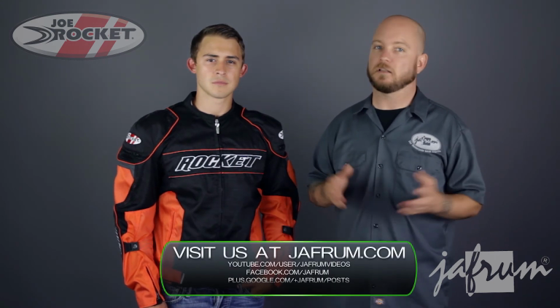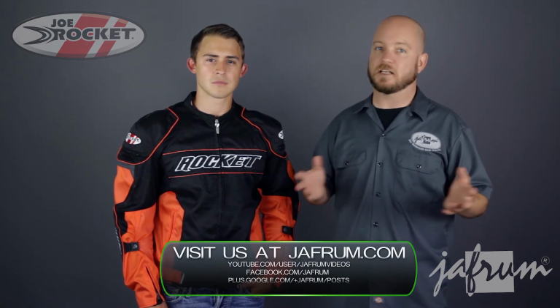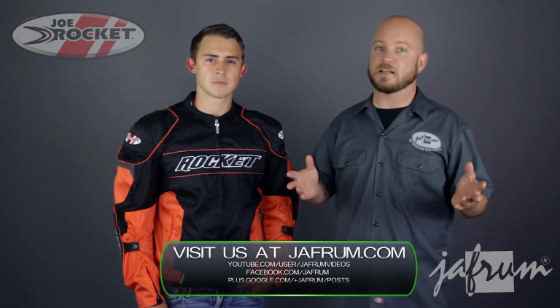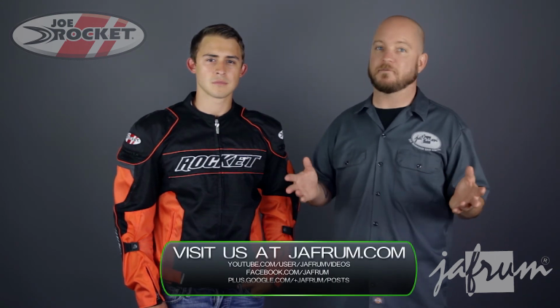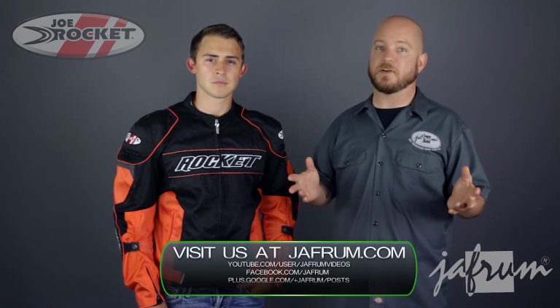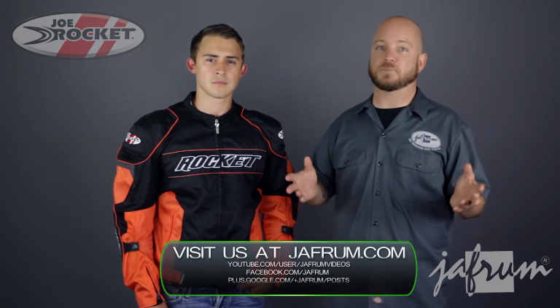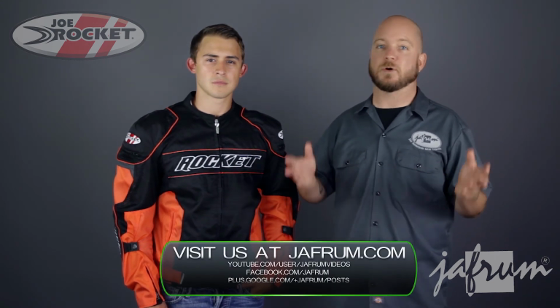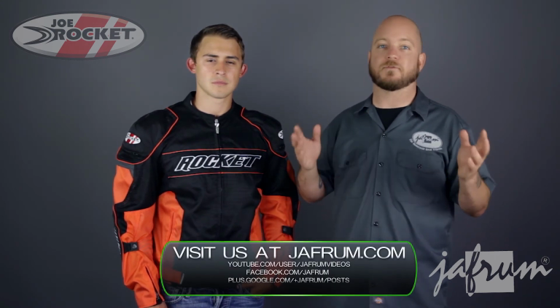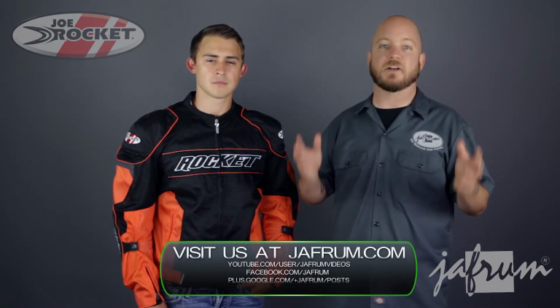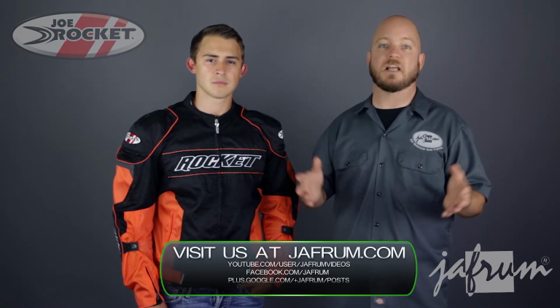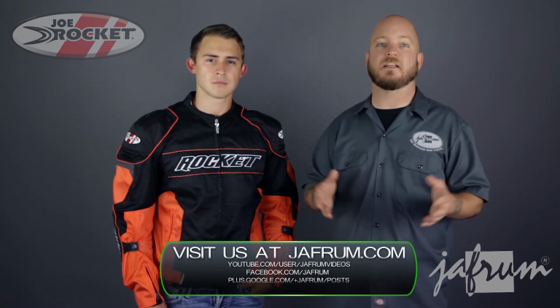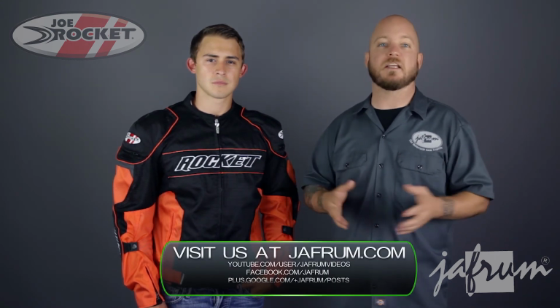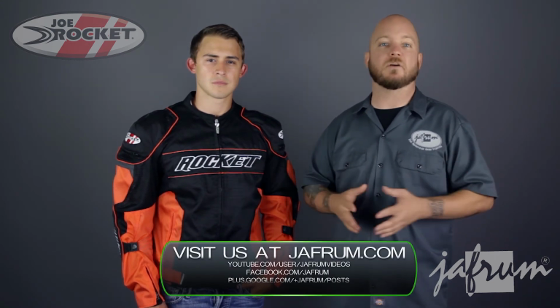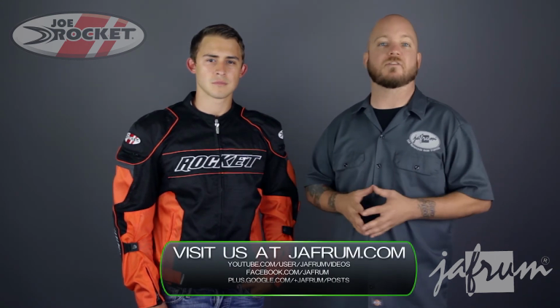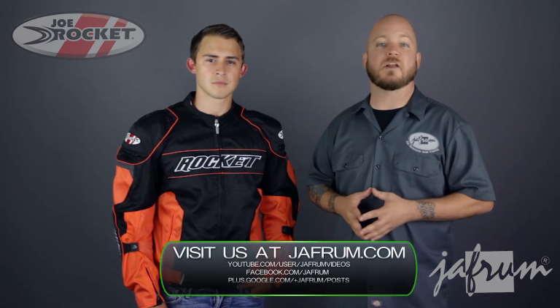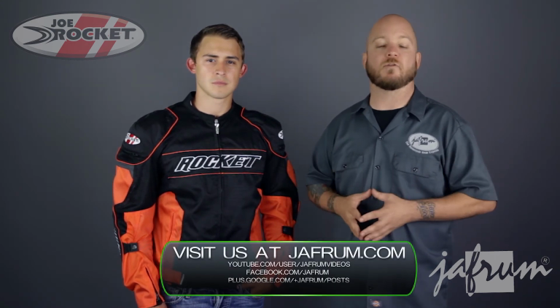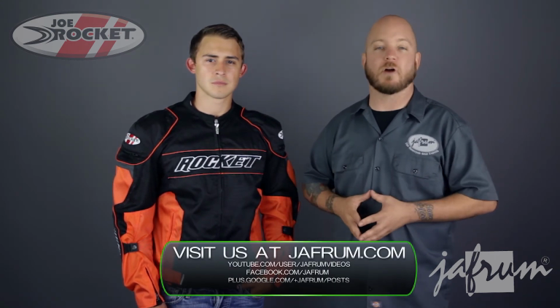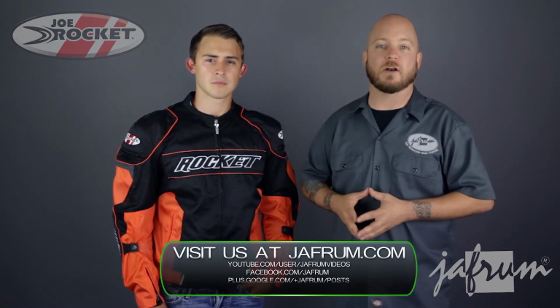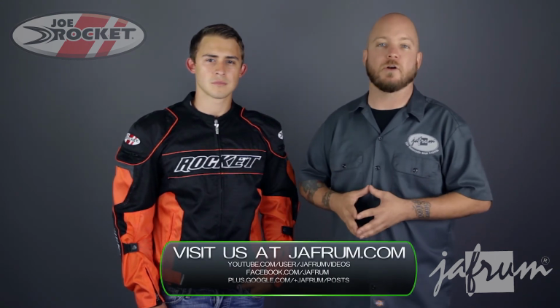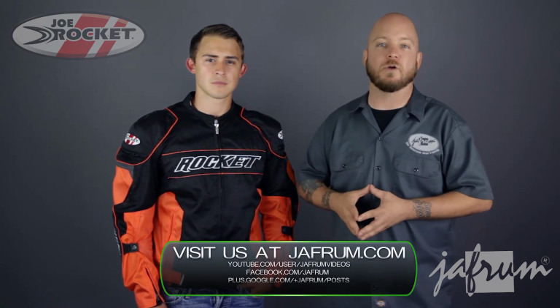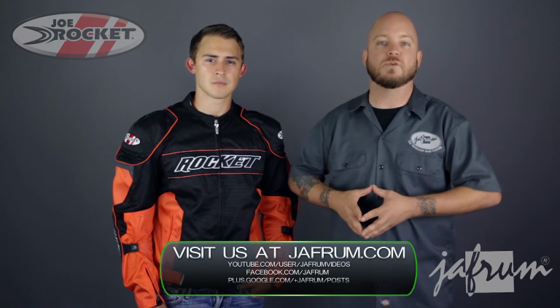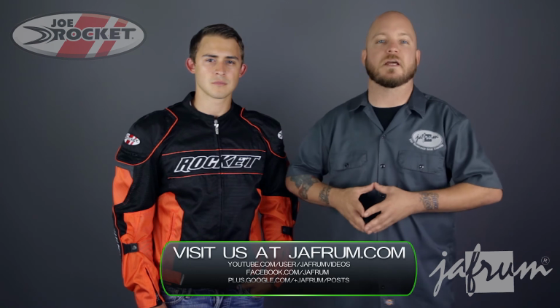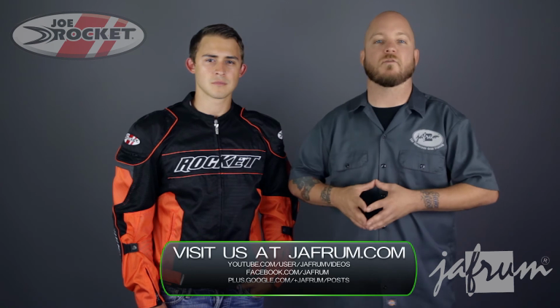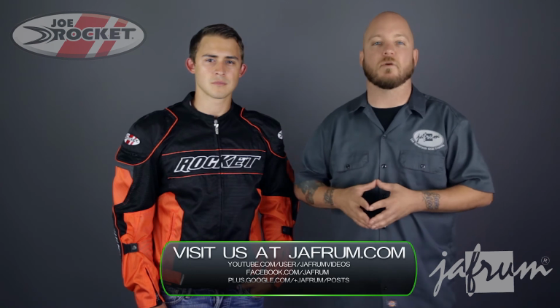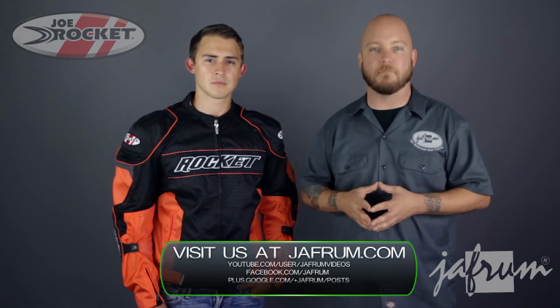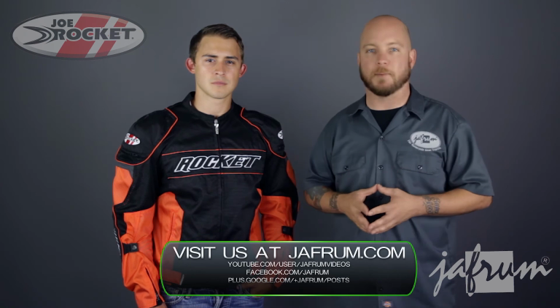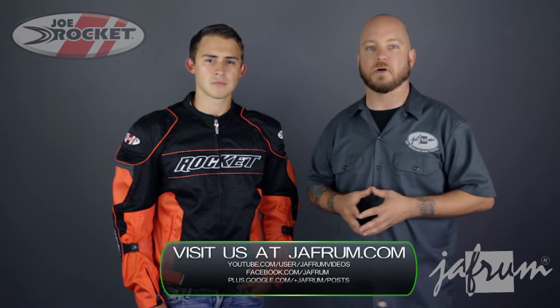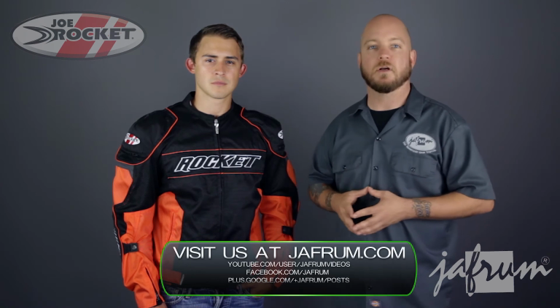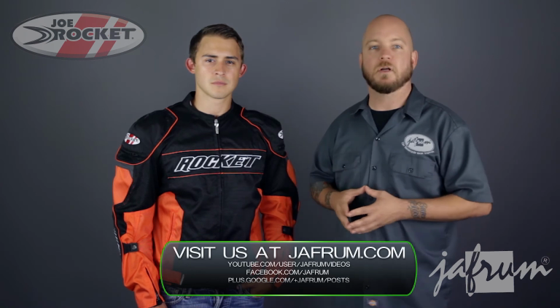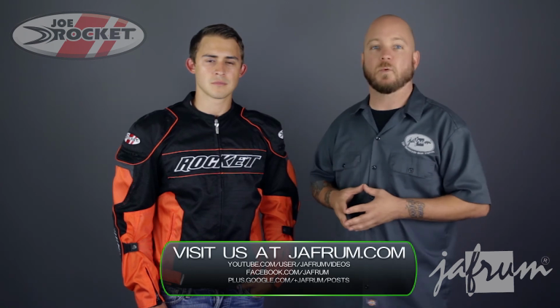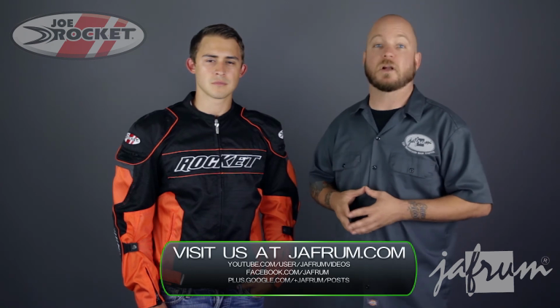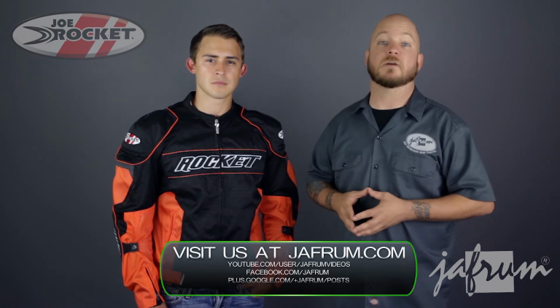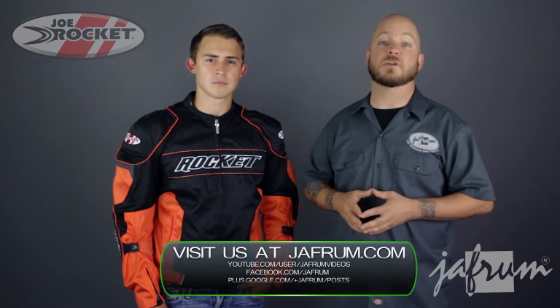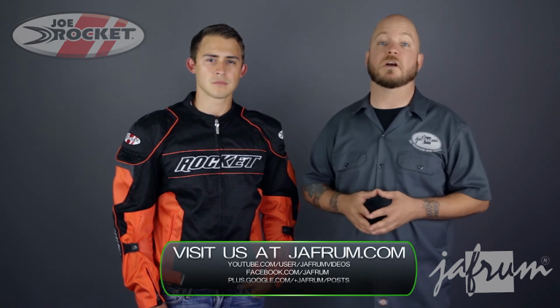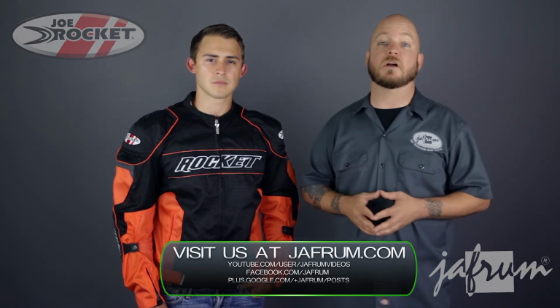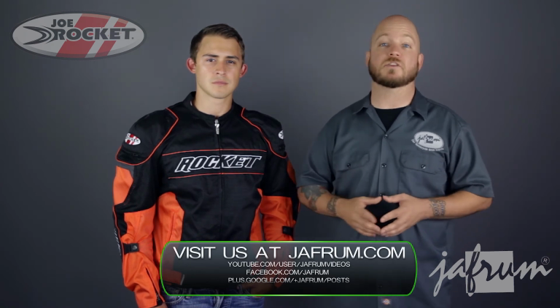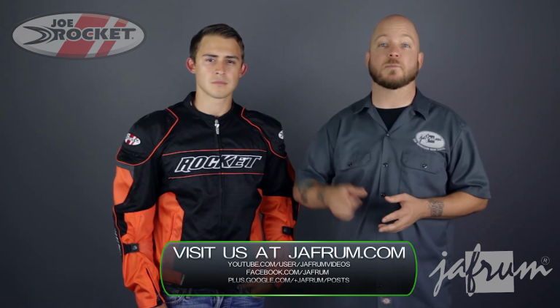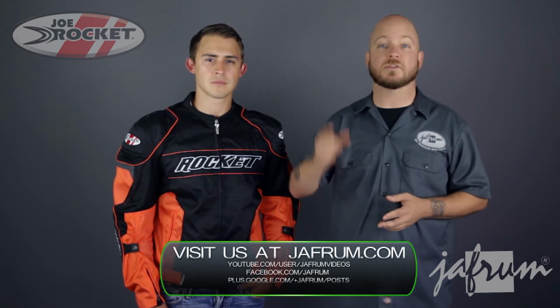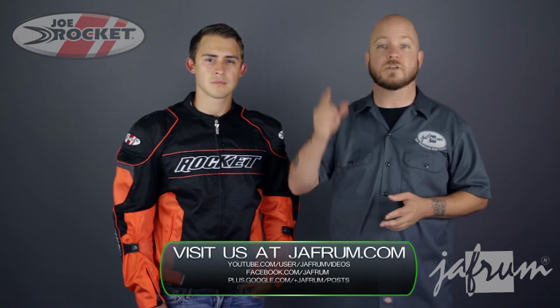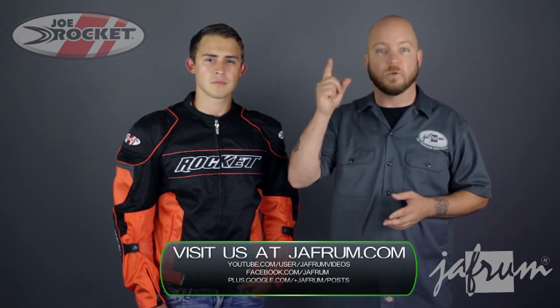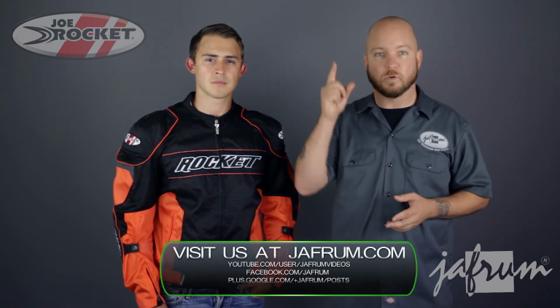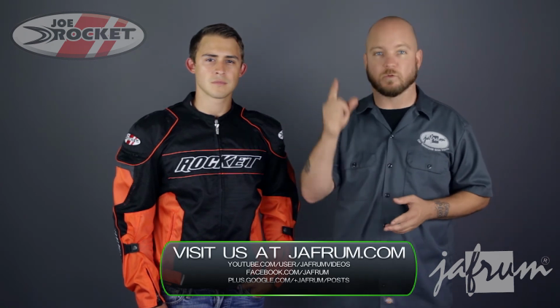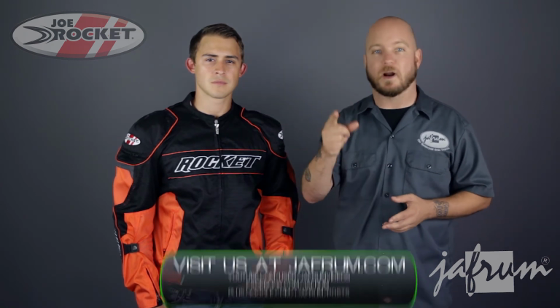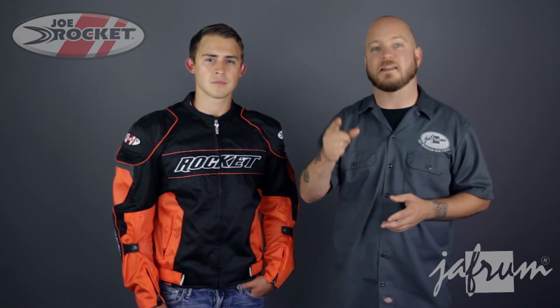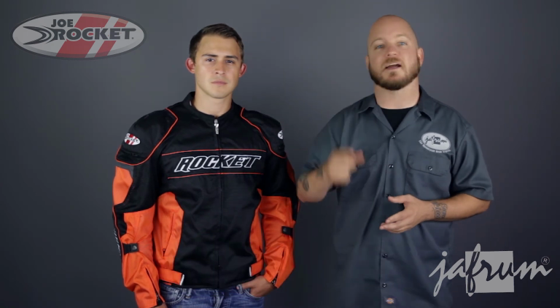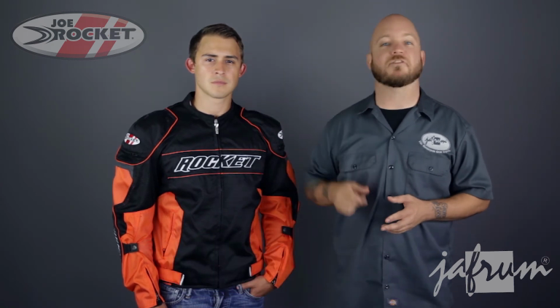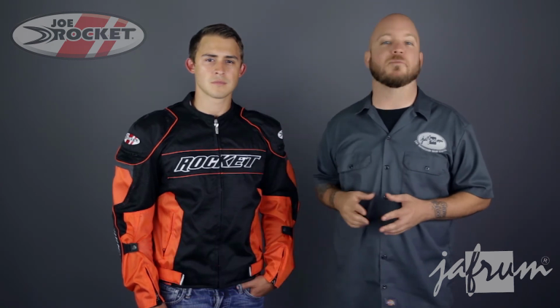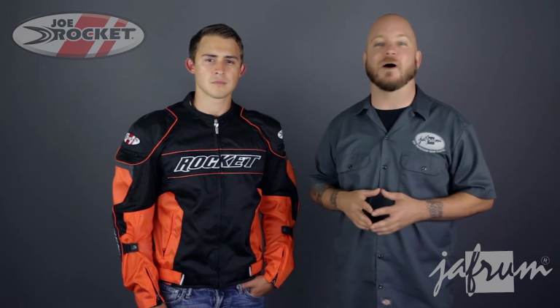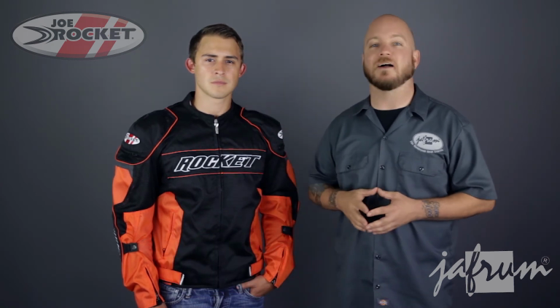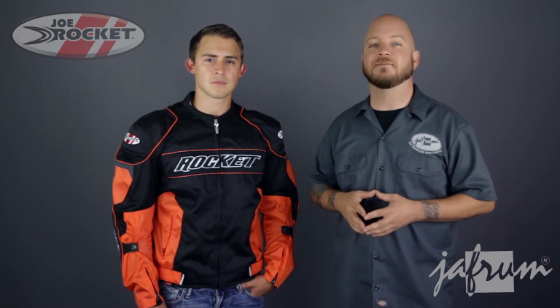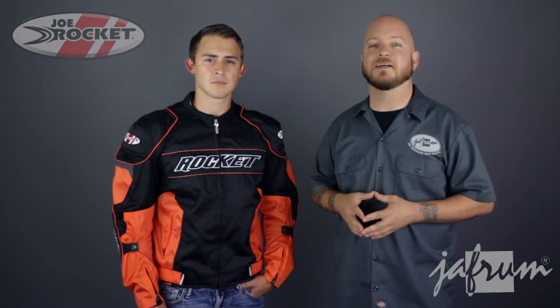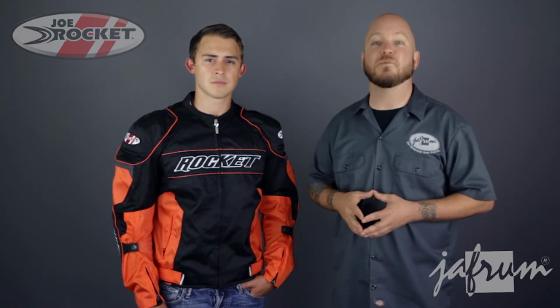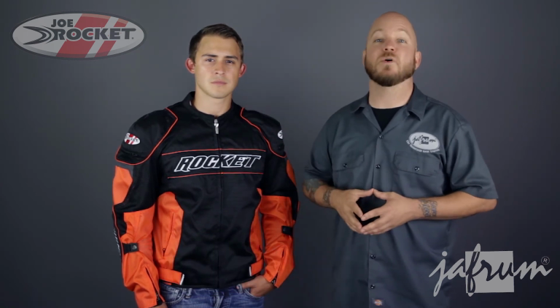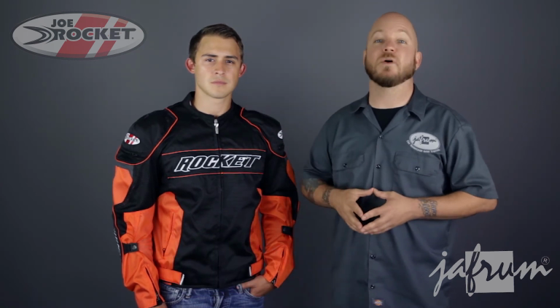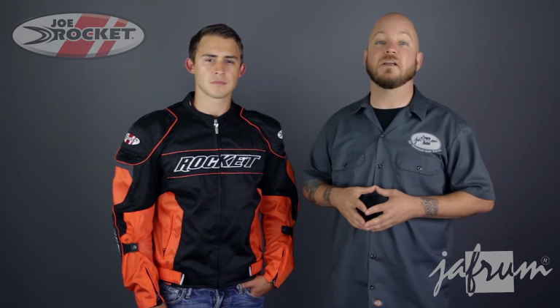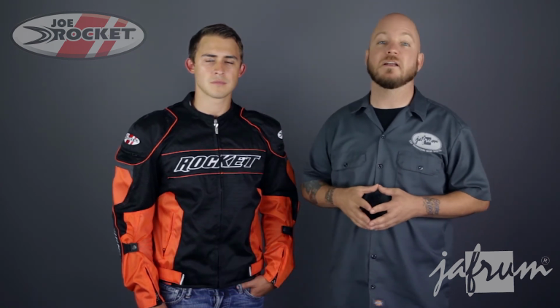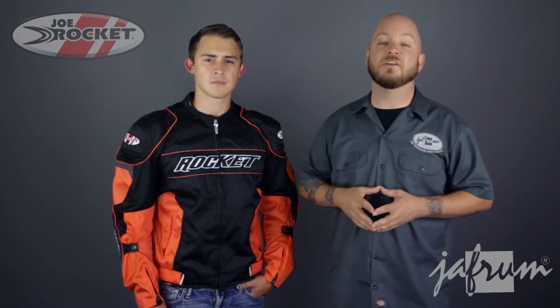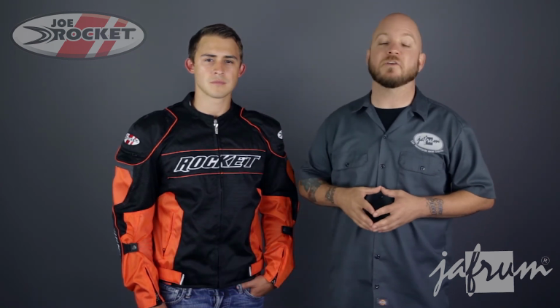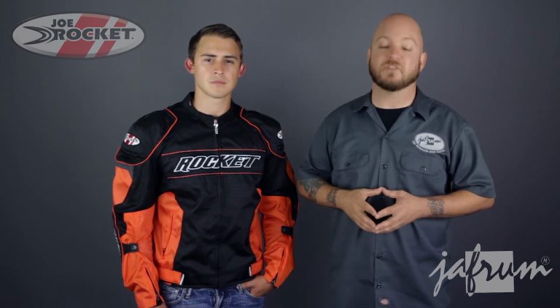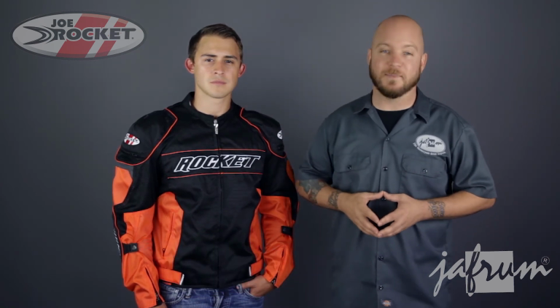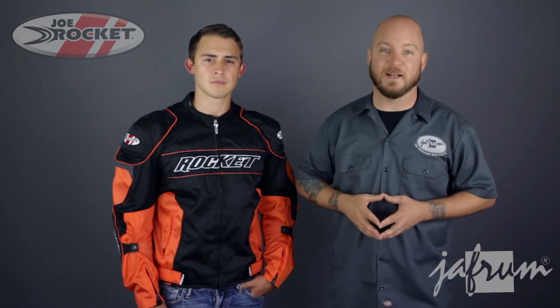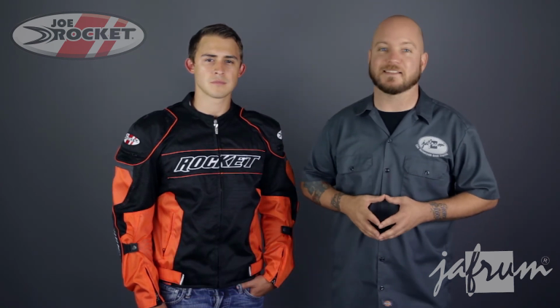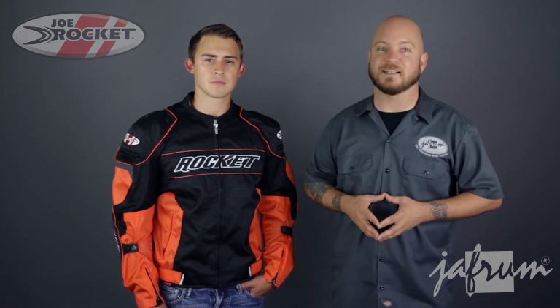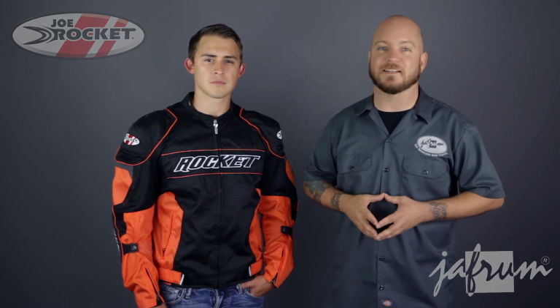Like us on Facebook for daily deals and rider news, and remember, when it comes to our customers, we'll ride the extra mile. I'm Louie, and you'll see me next time.